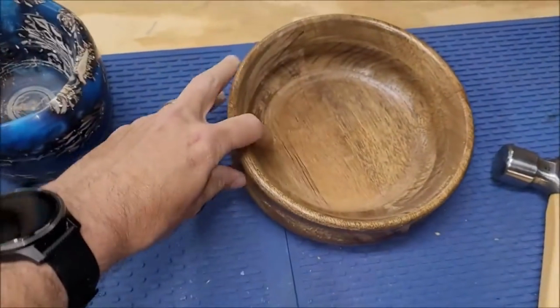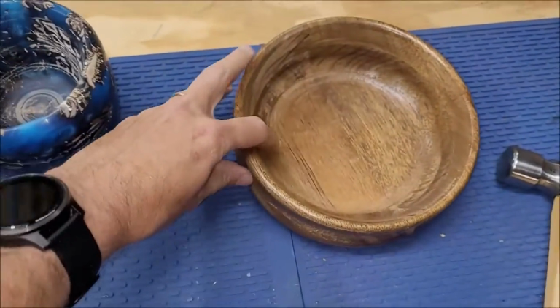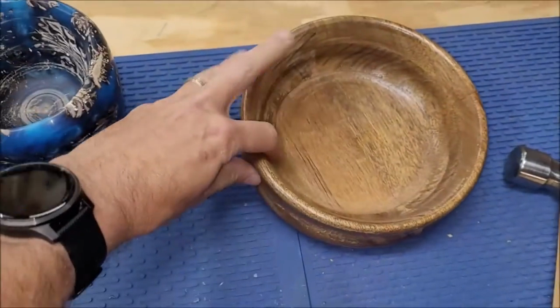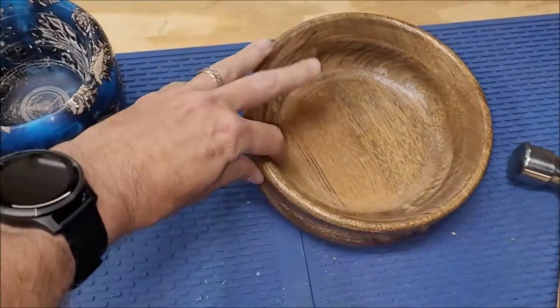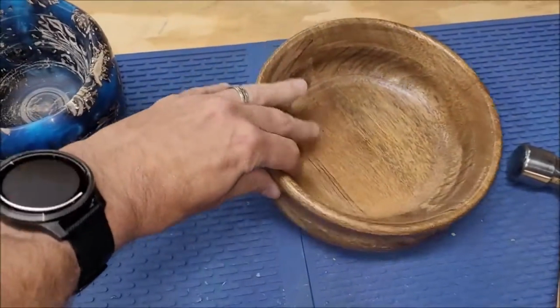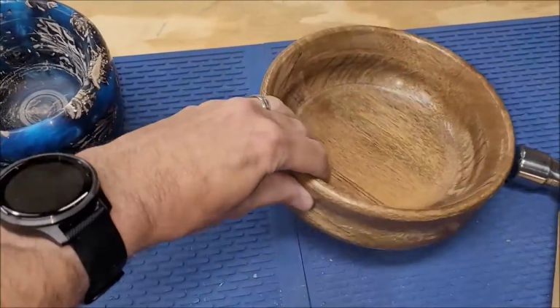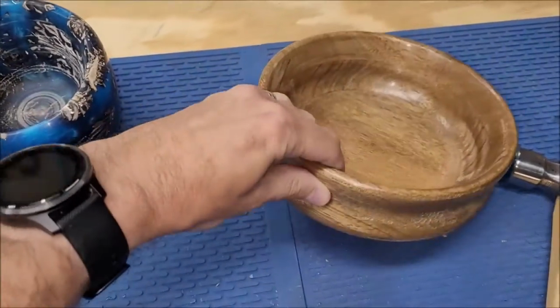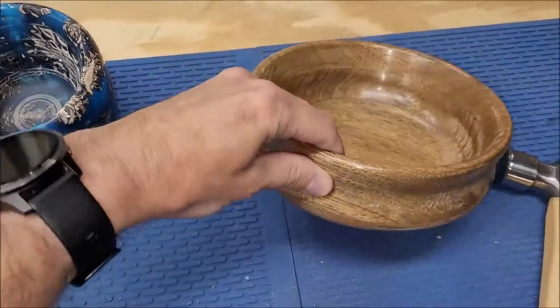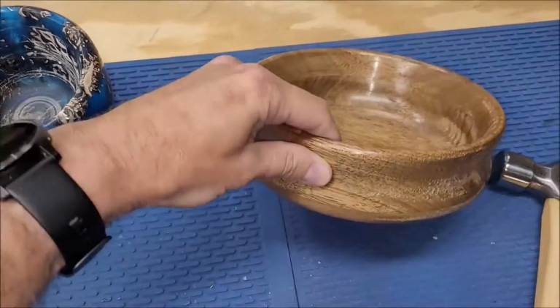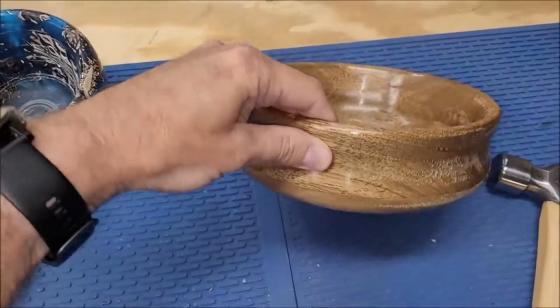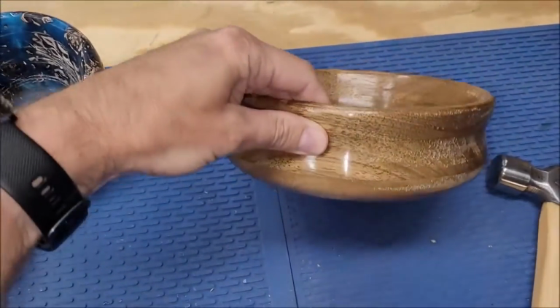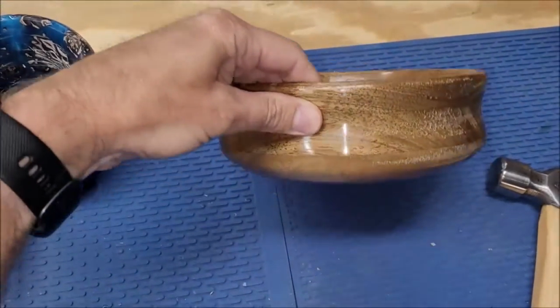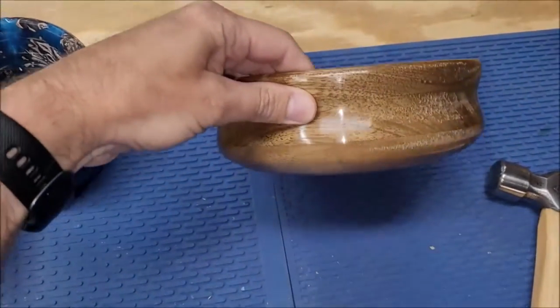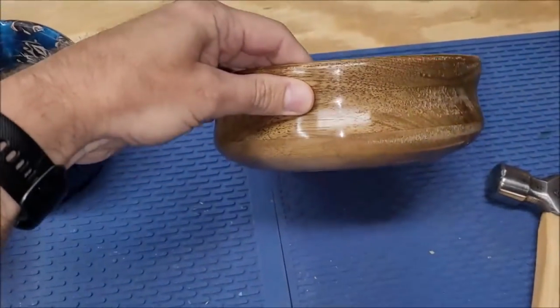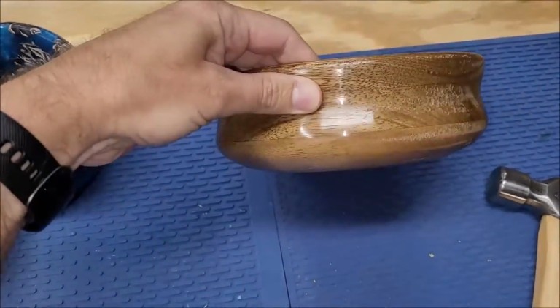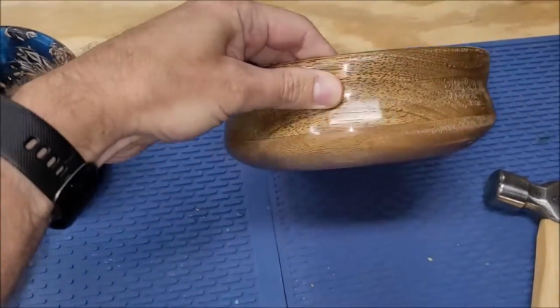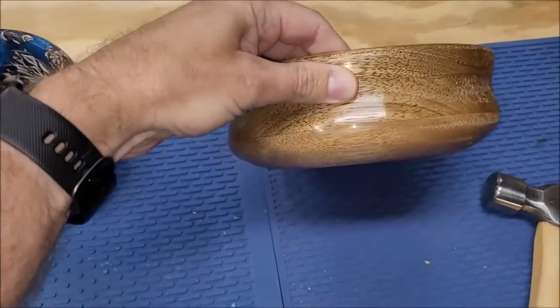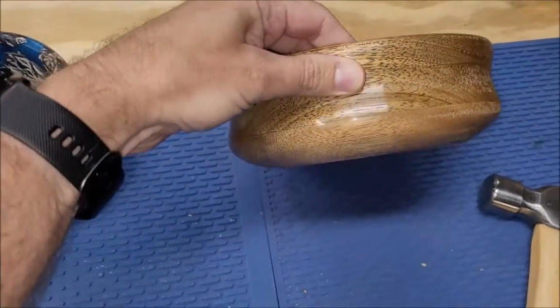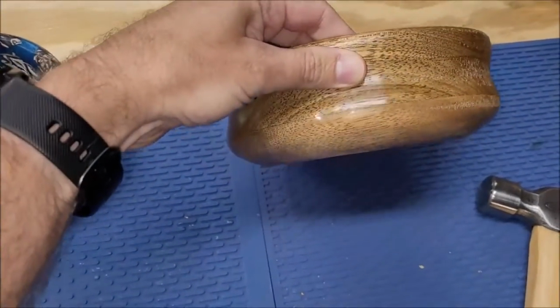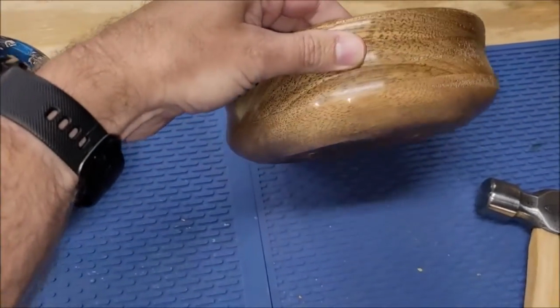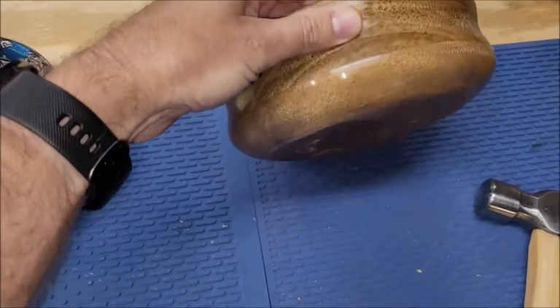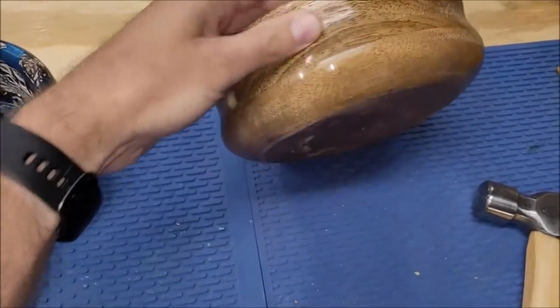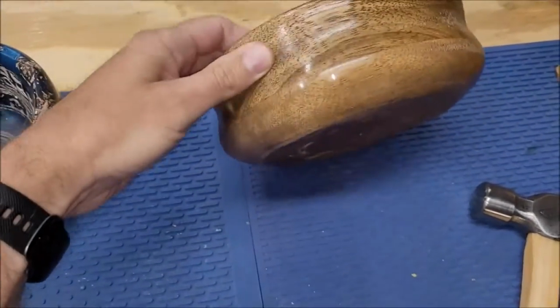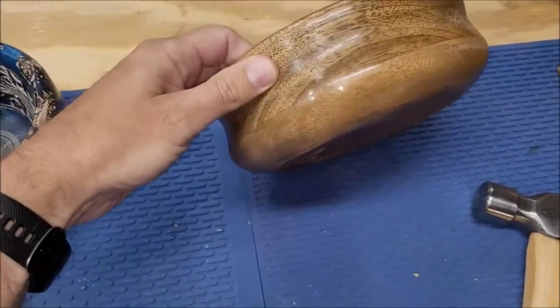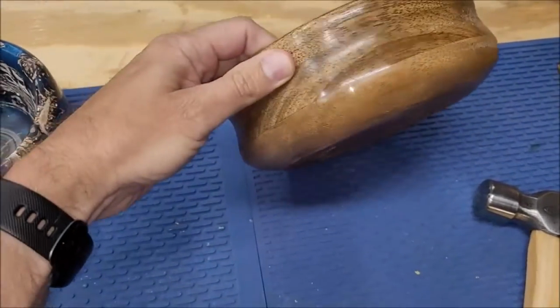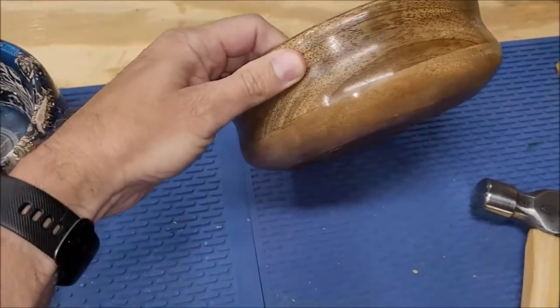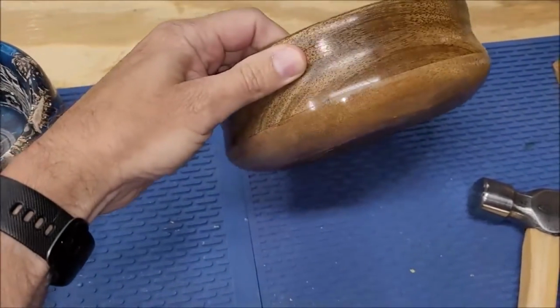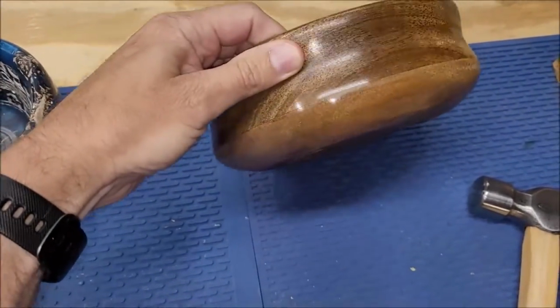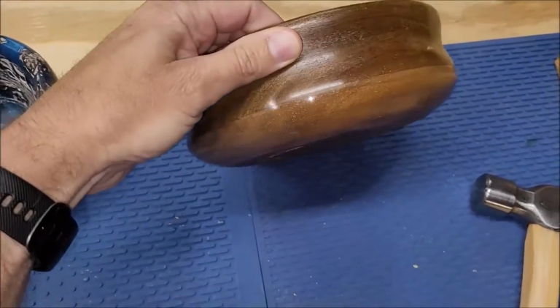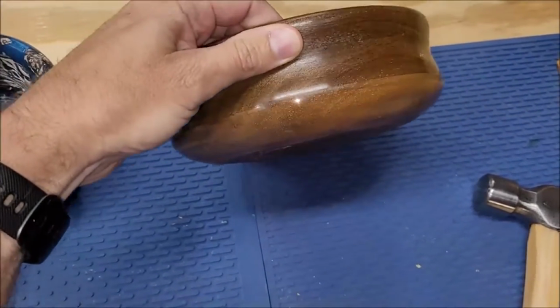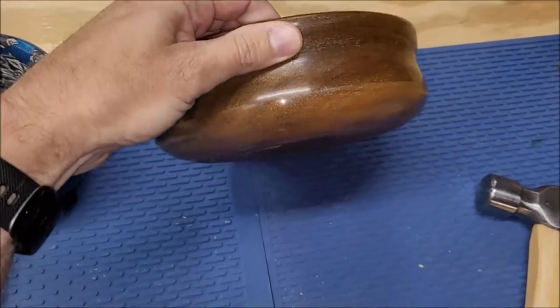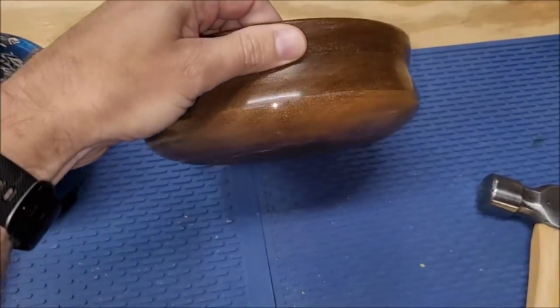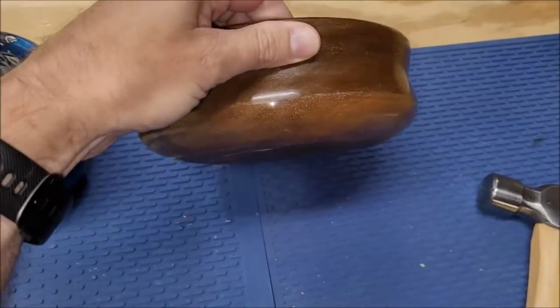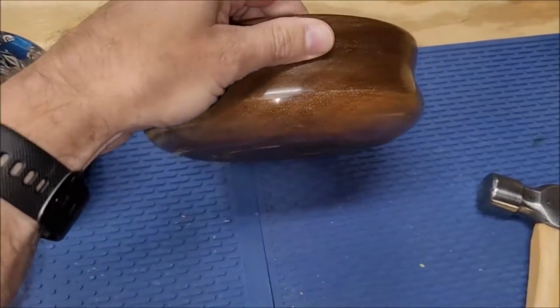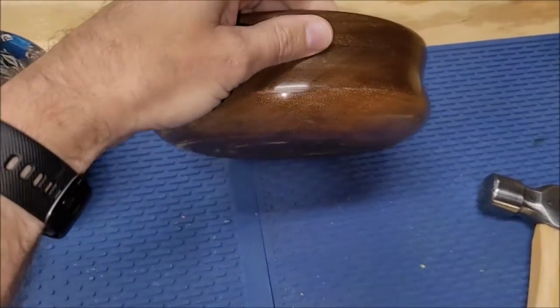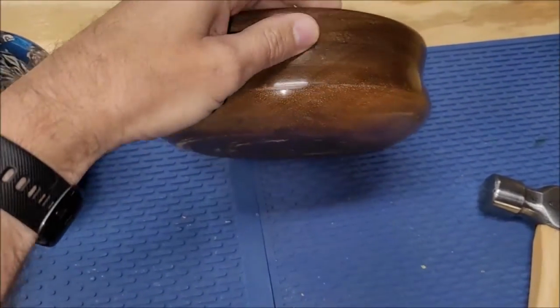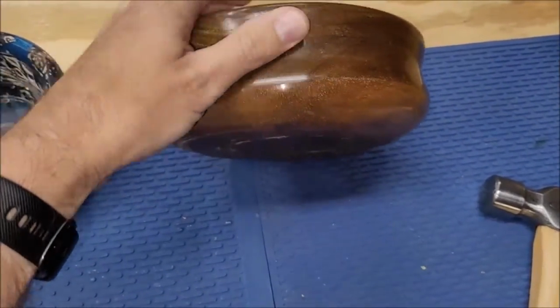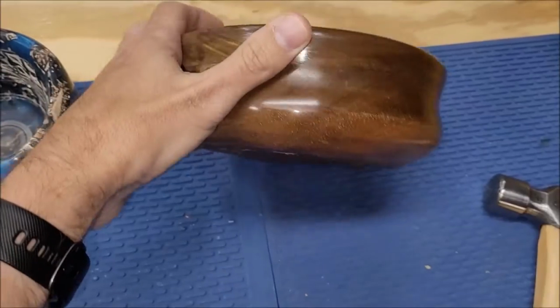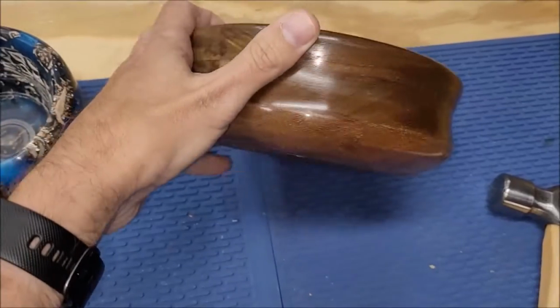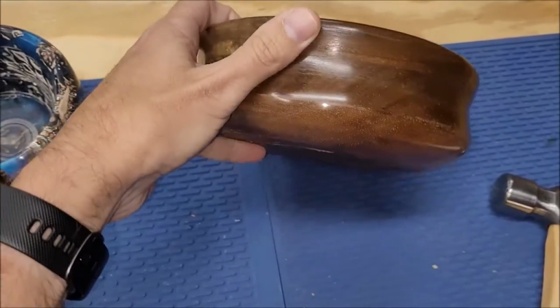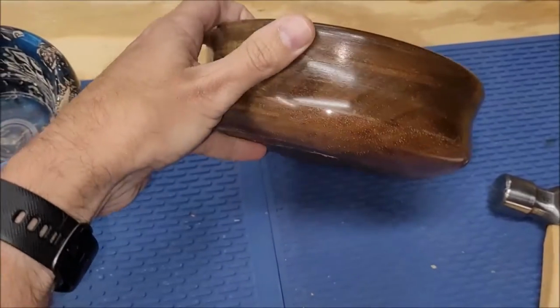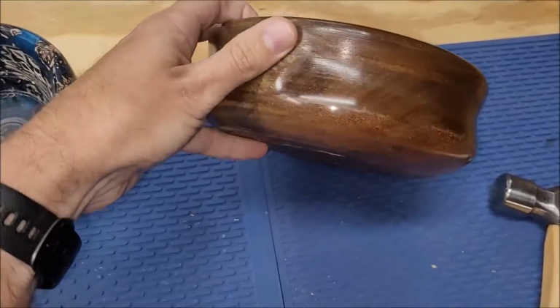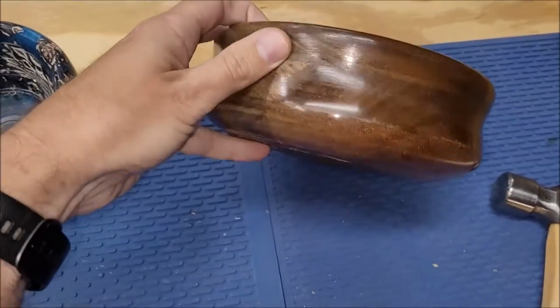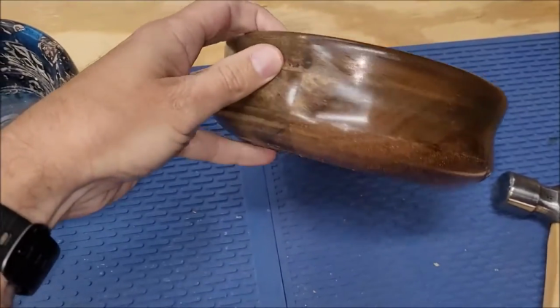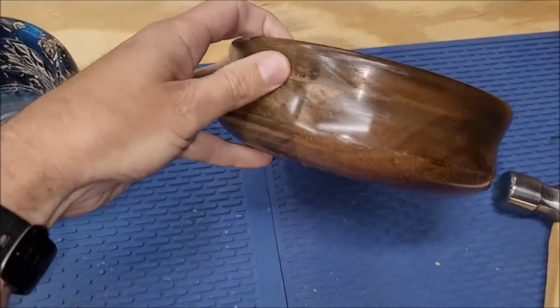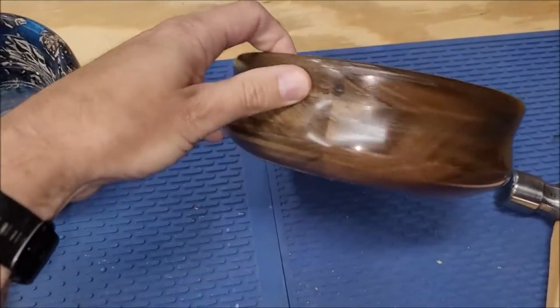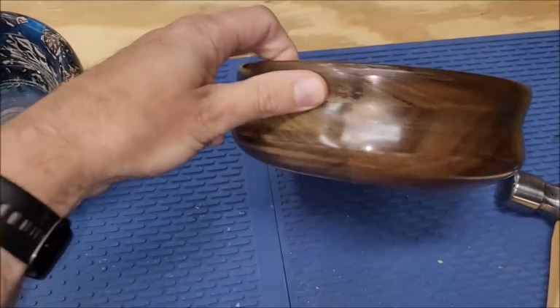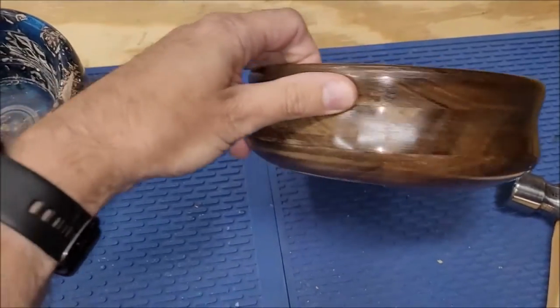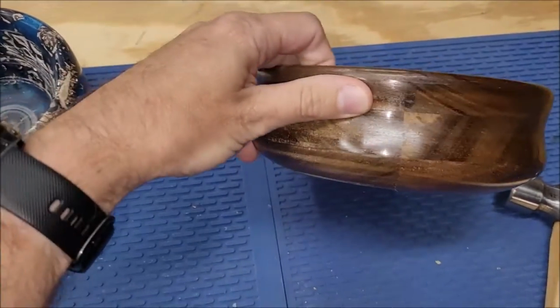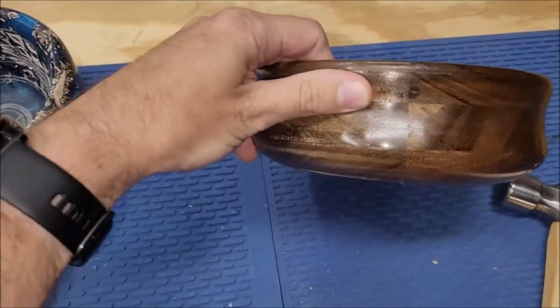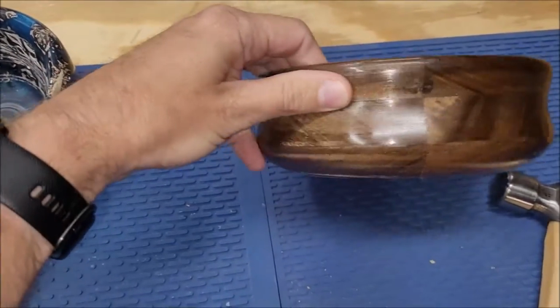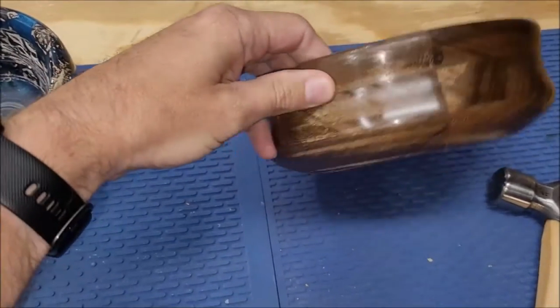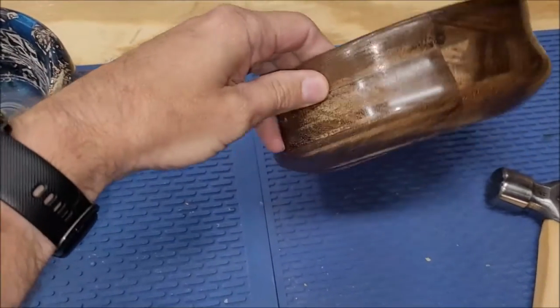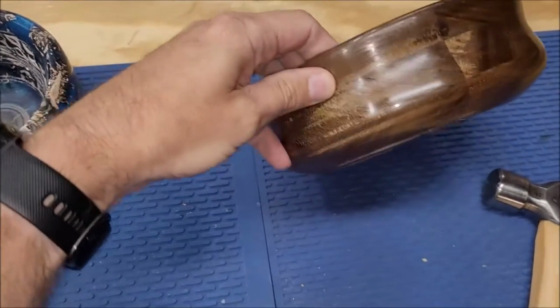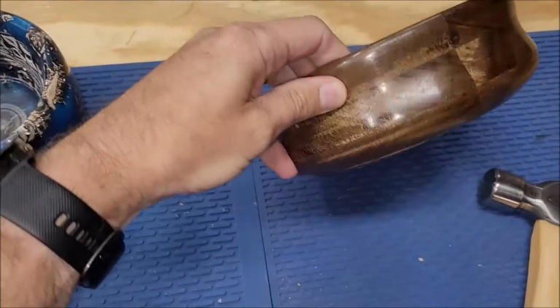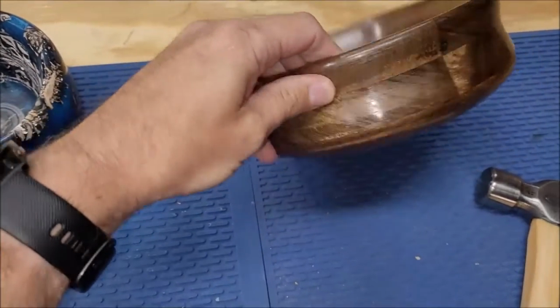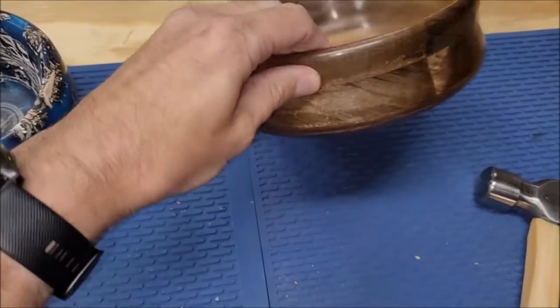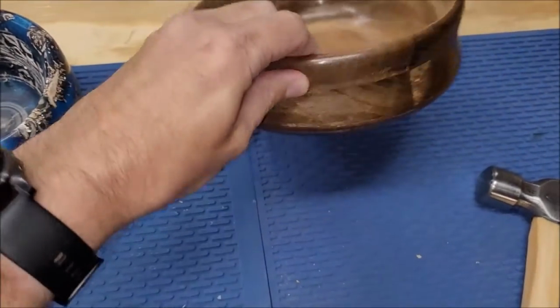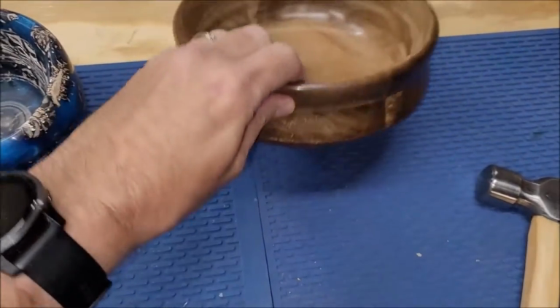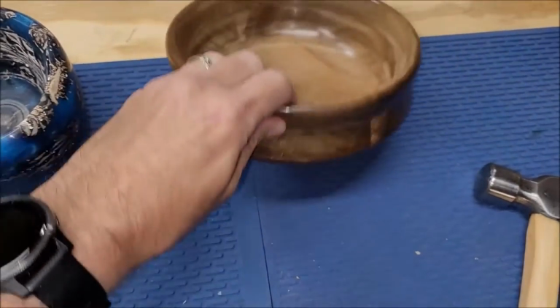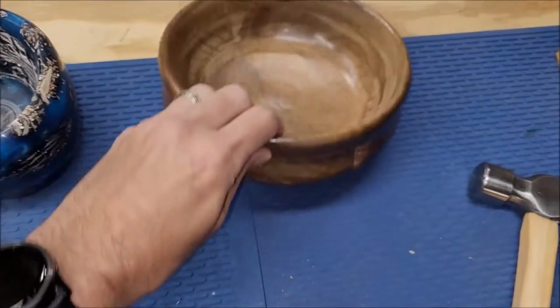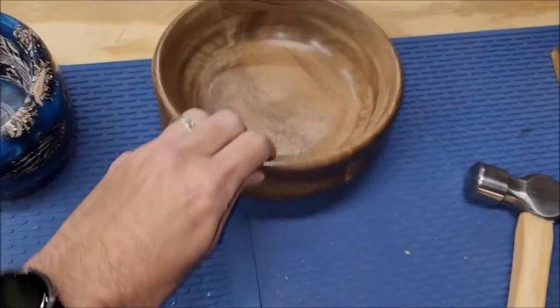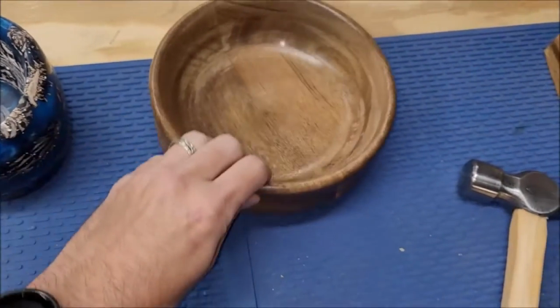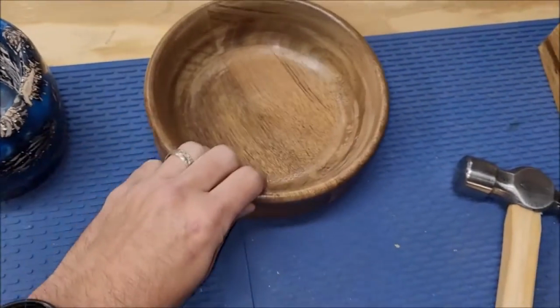This is a walnut bowl made out of four different boards glued together and then turned. It's got a really cool sheen to it at different lights.